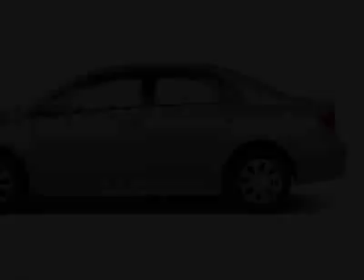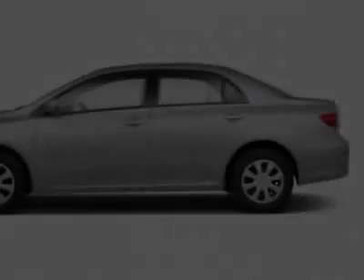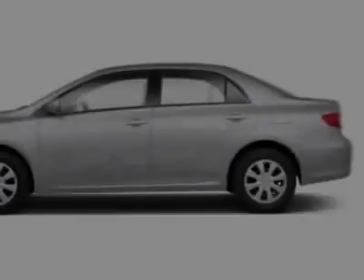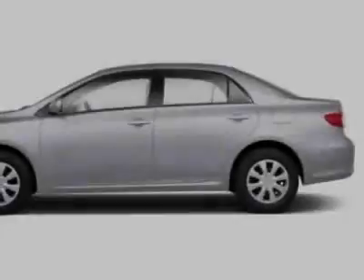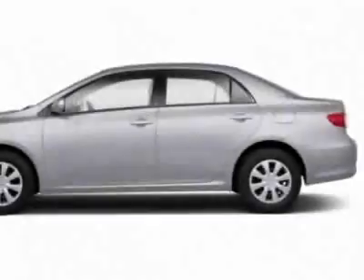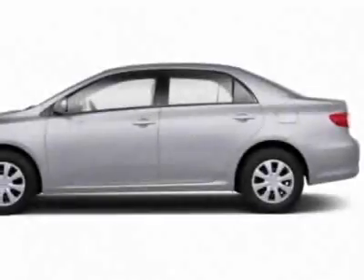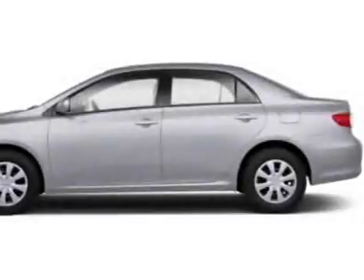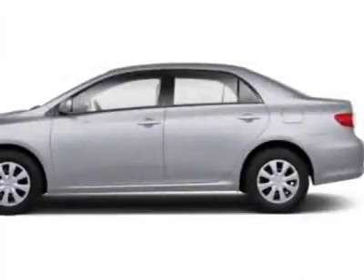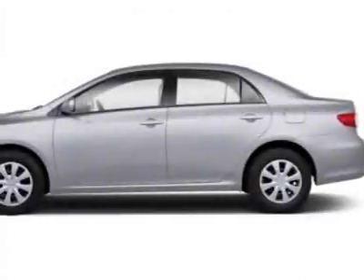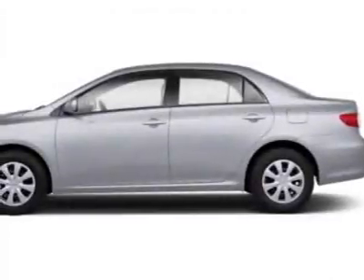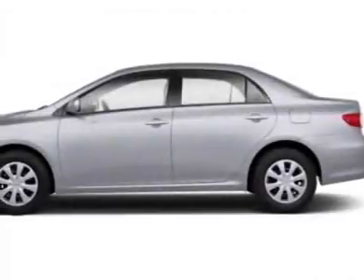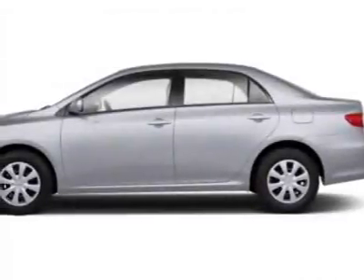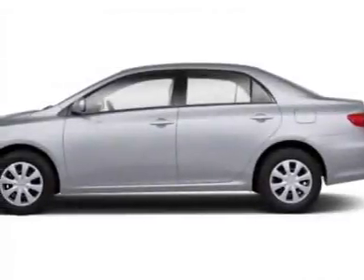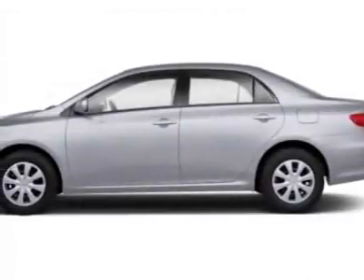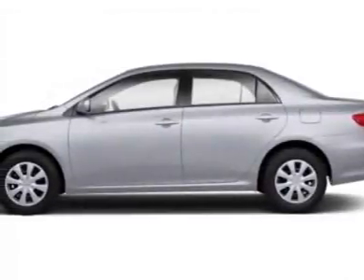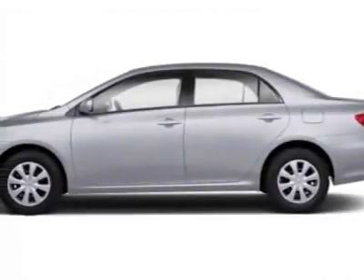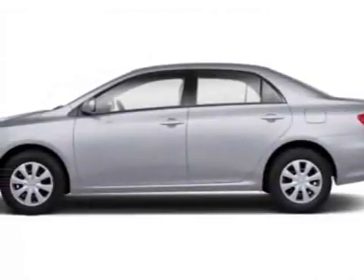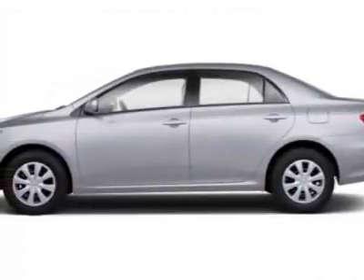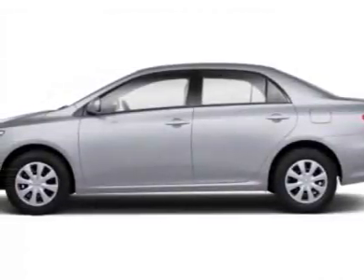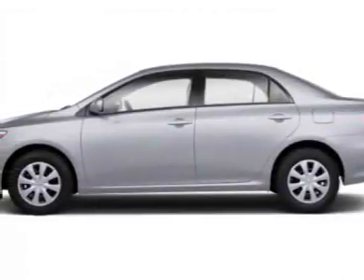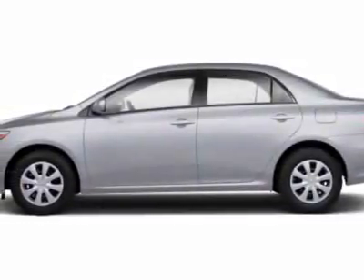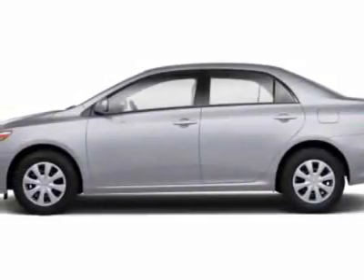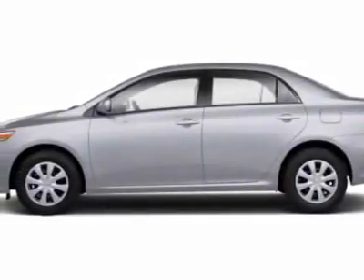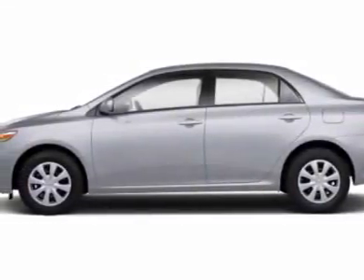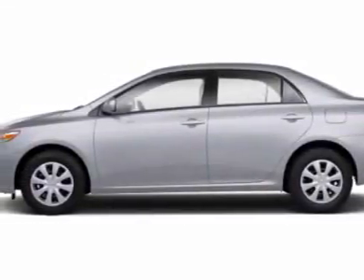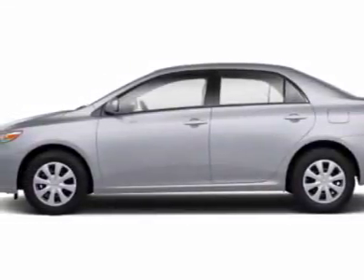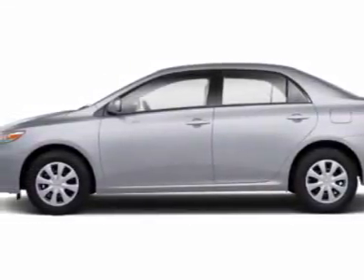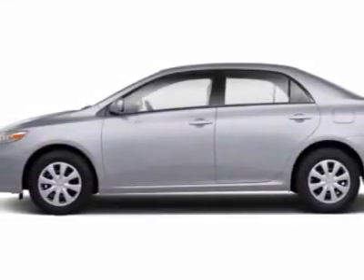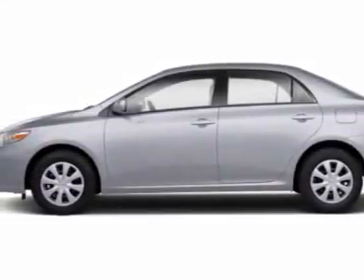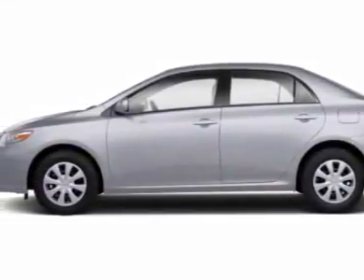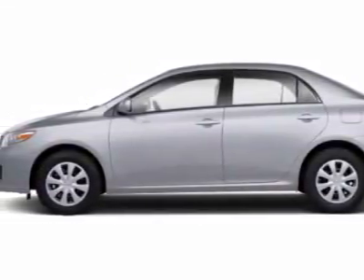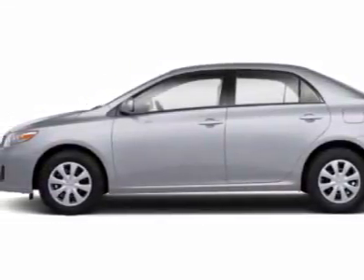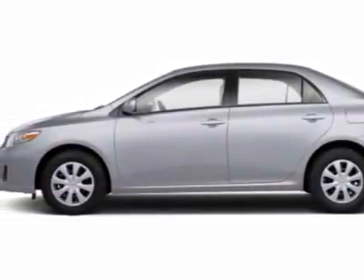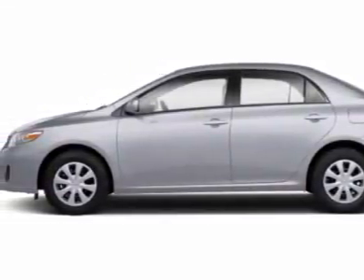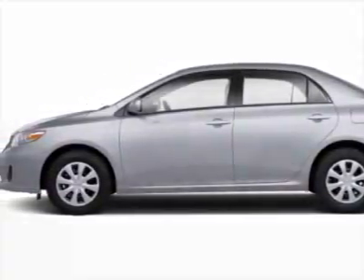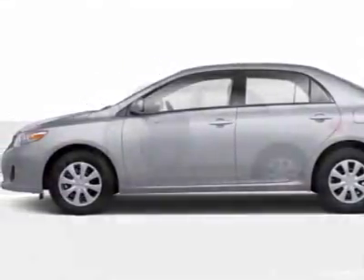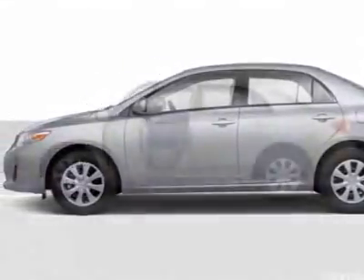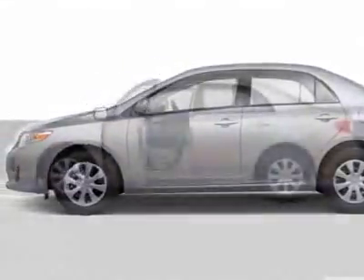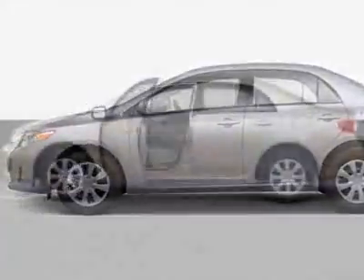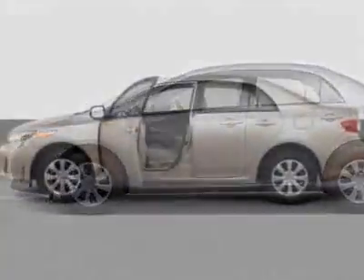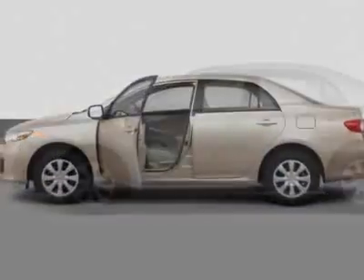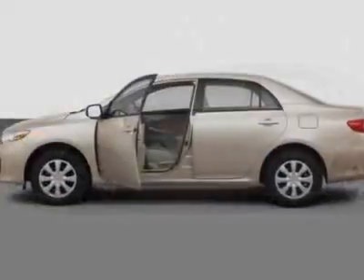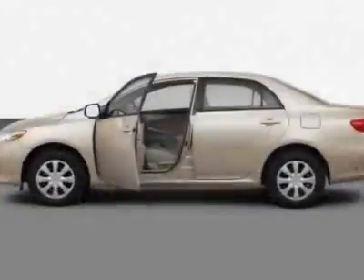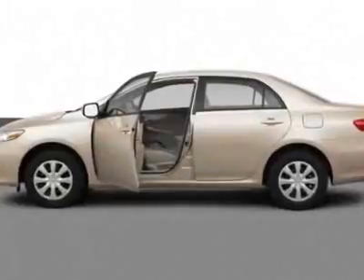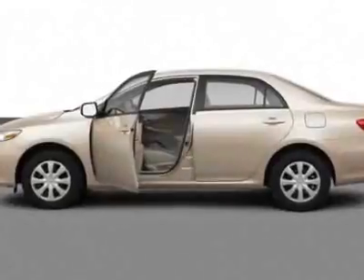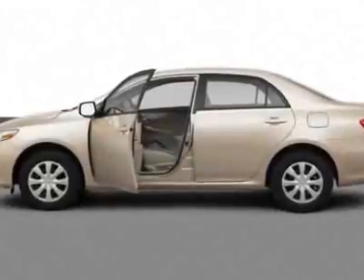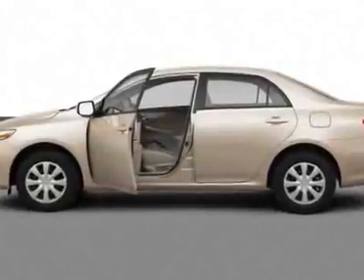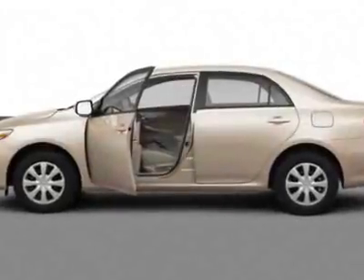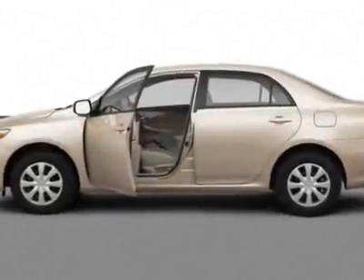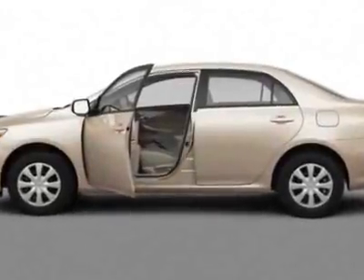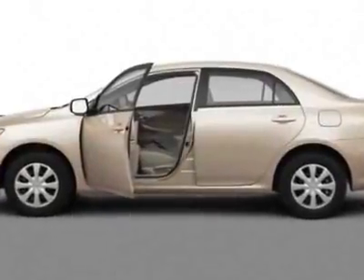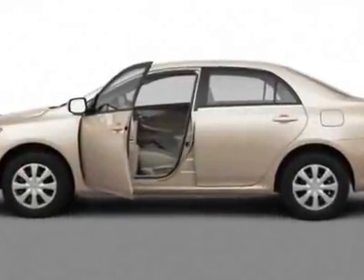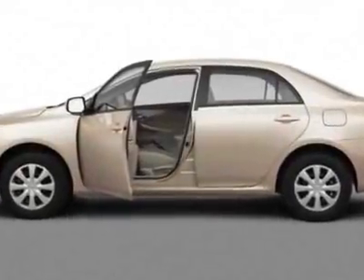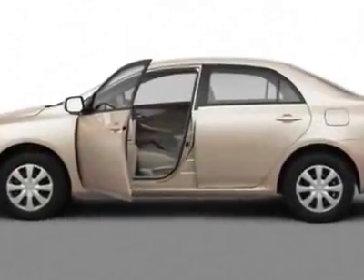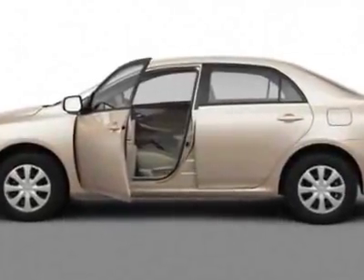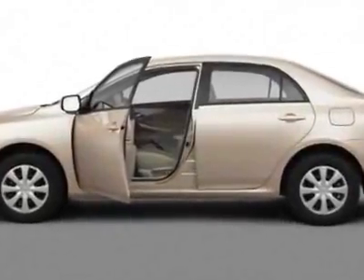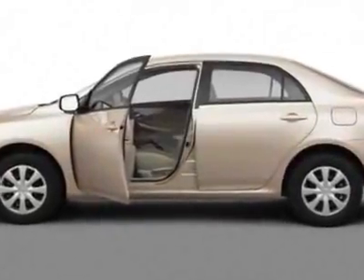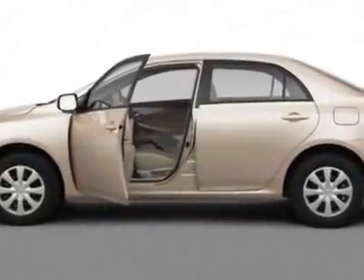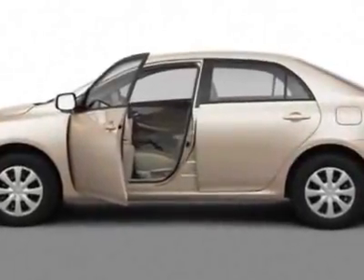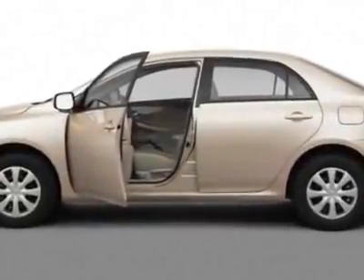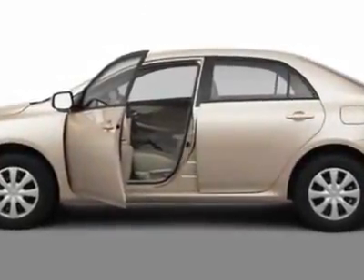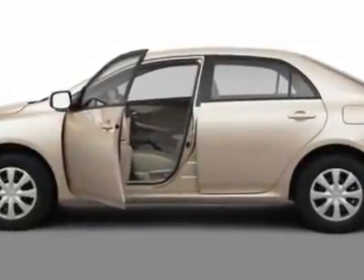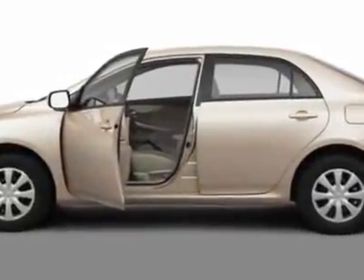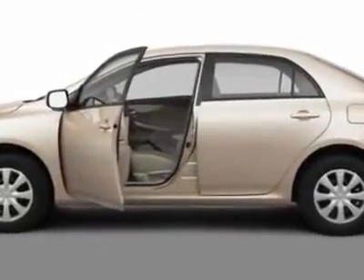Come take a look at this new 2011 Toyota Corolla. For your protection, this vehicle has a full factory warranty.